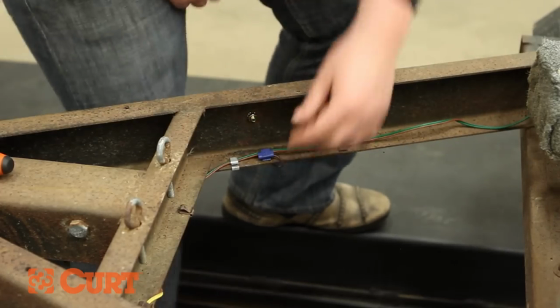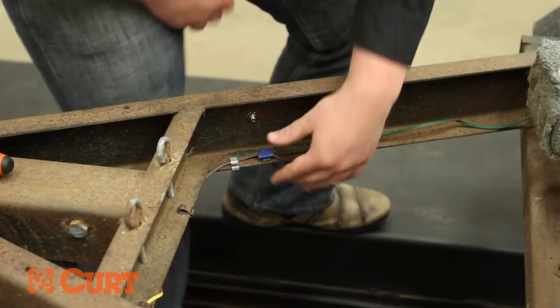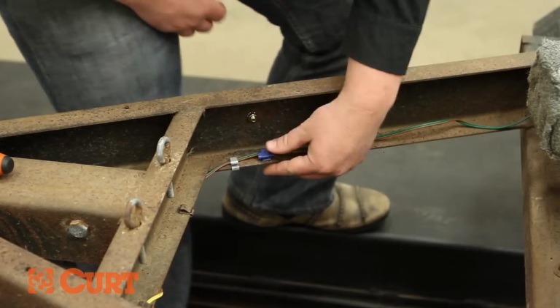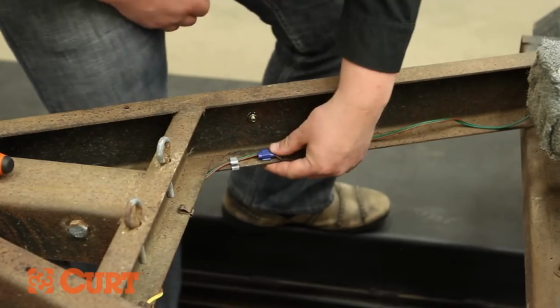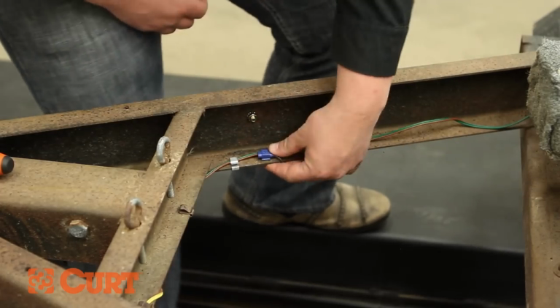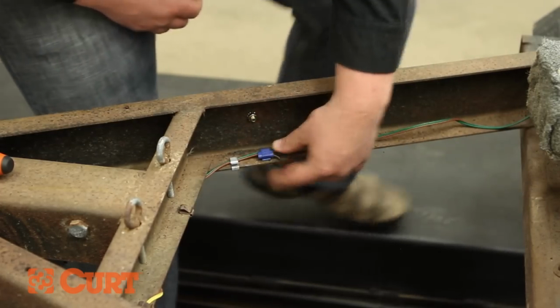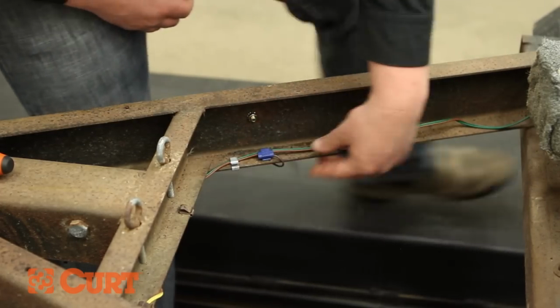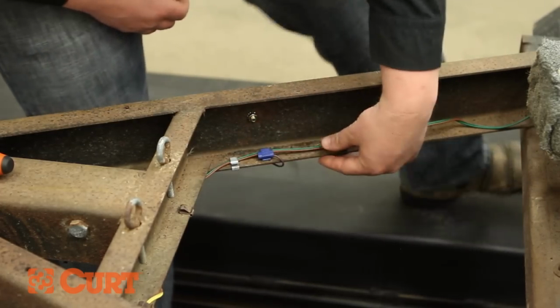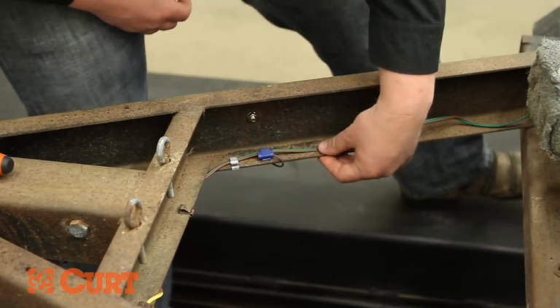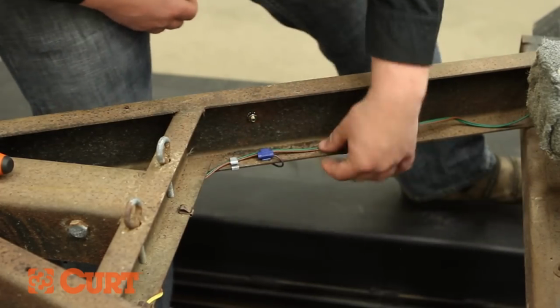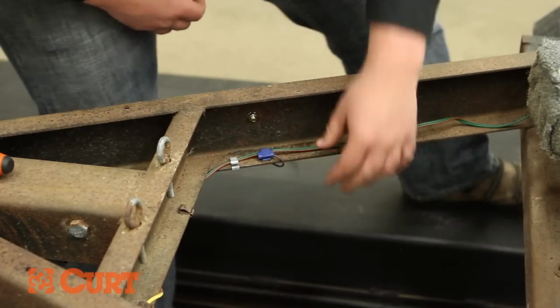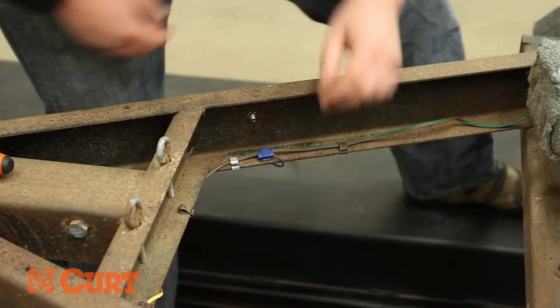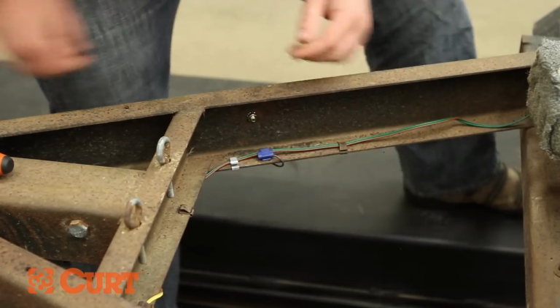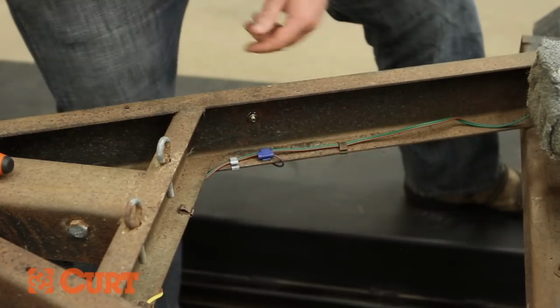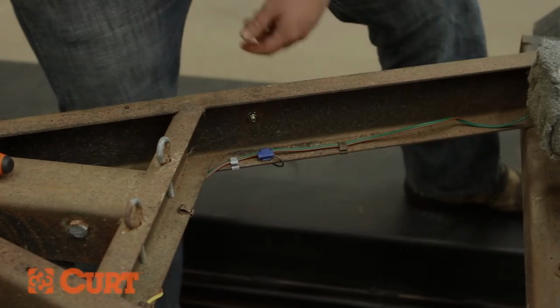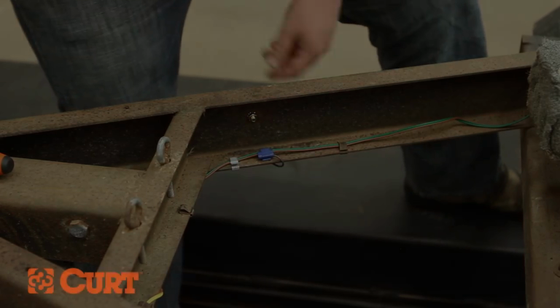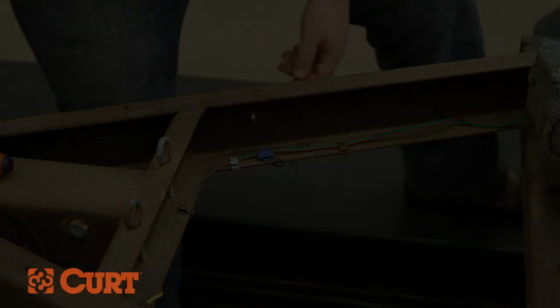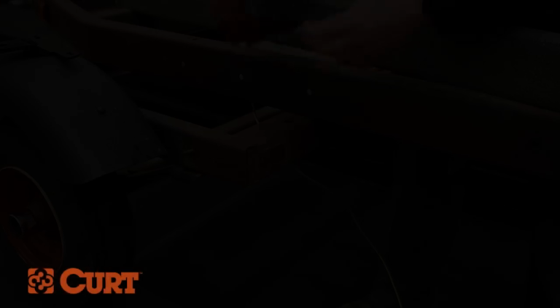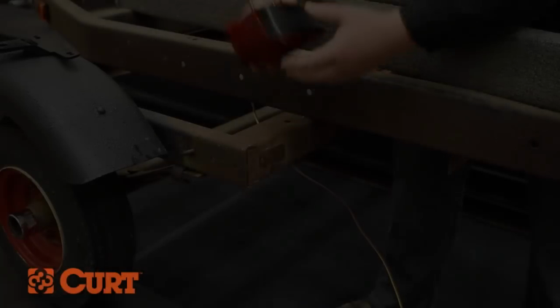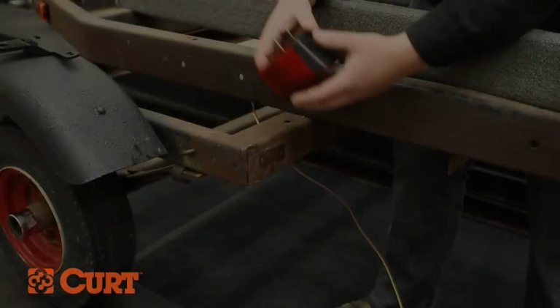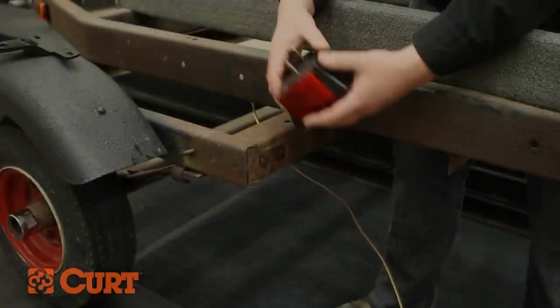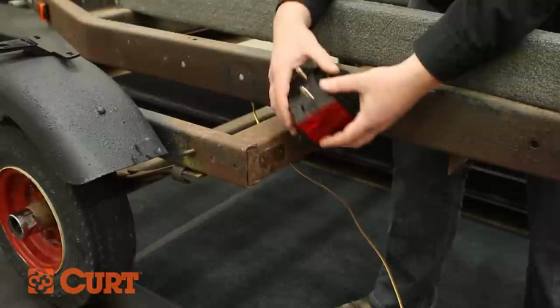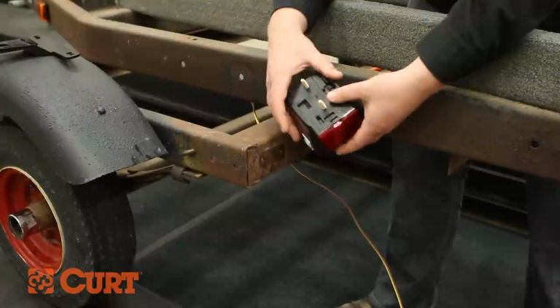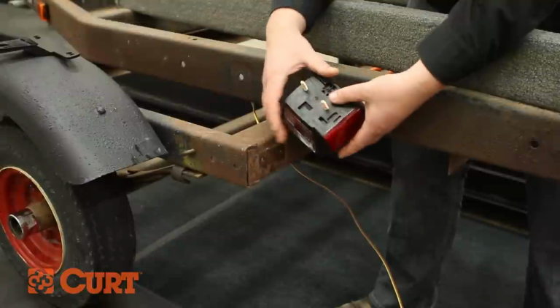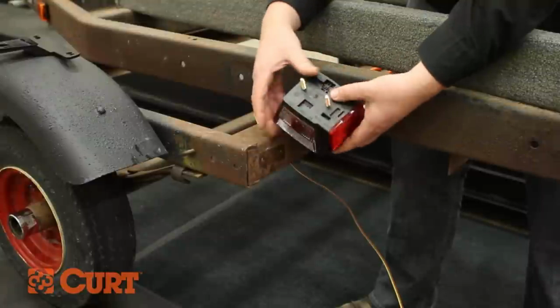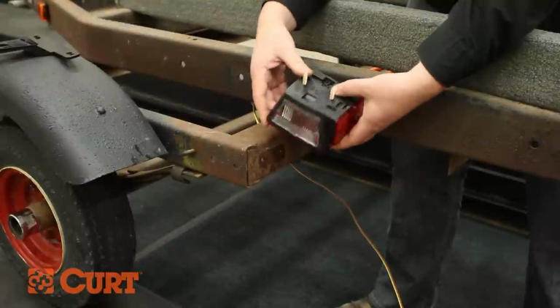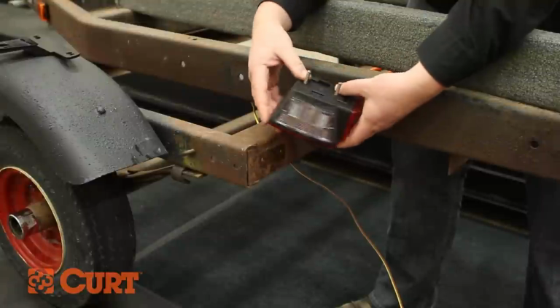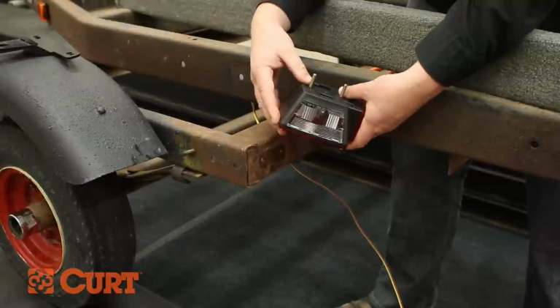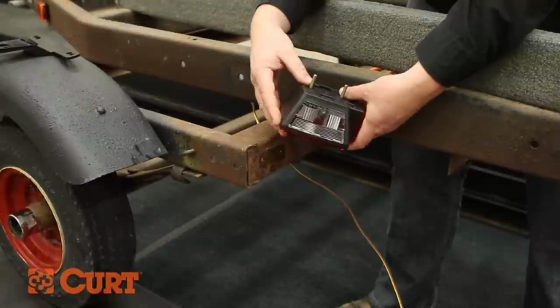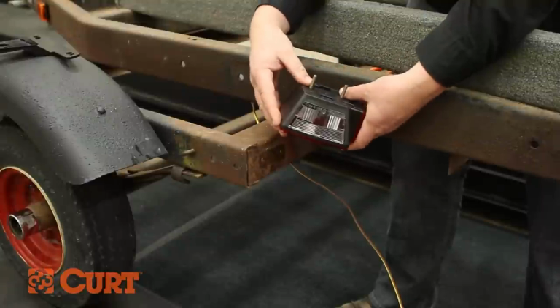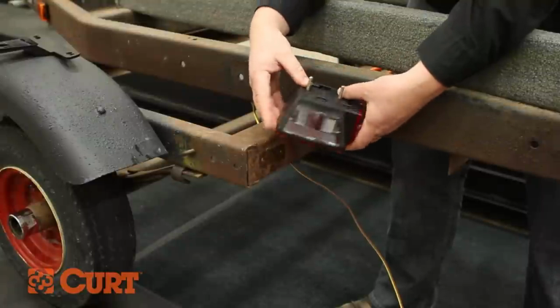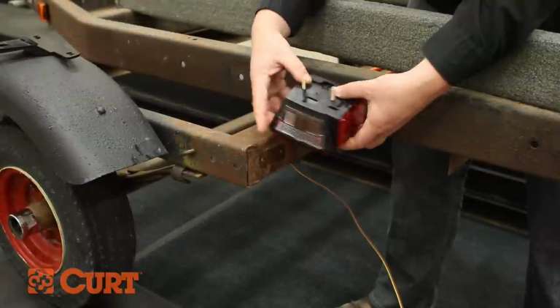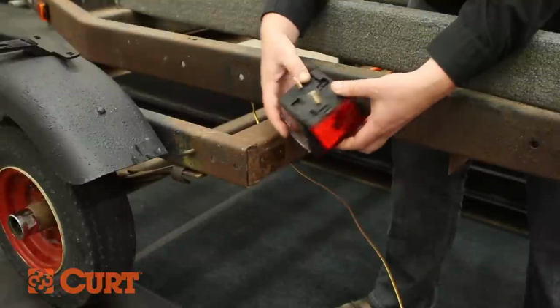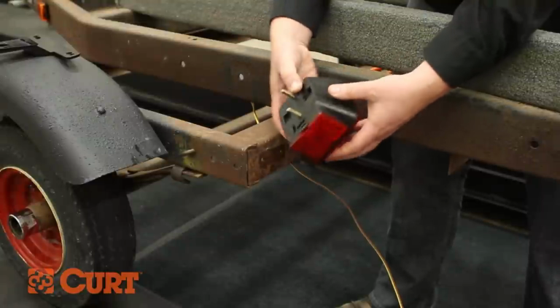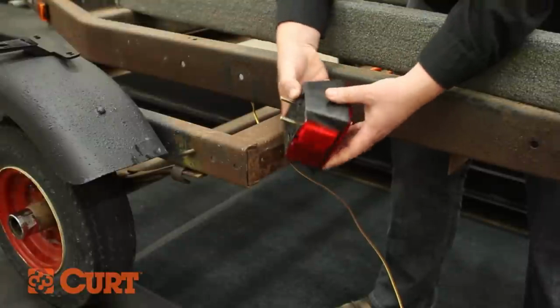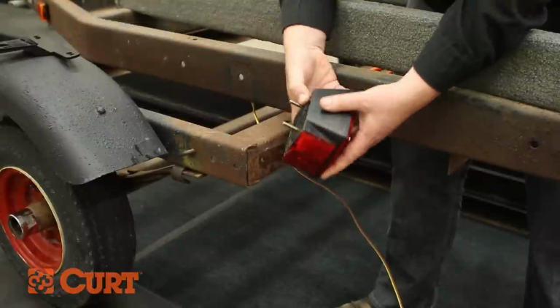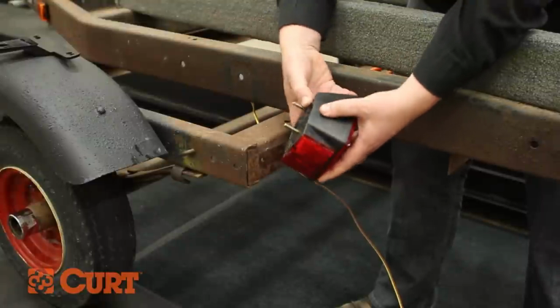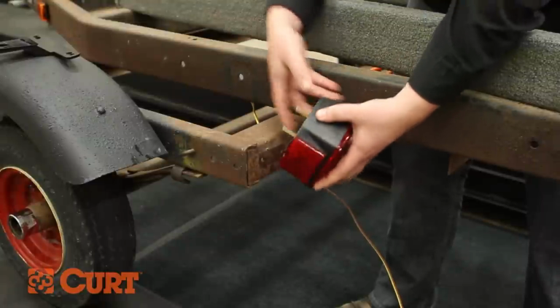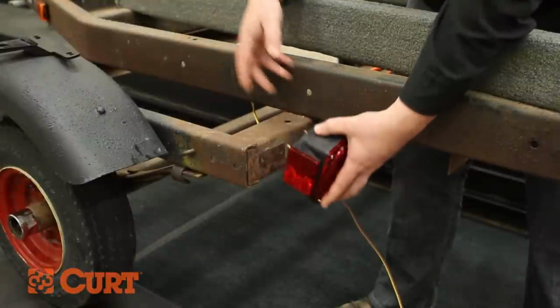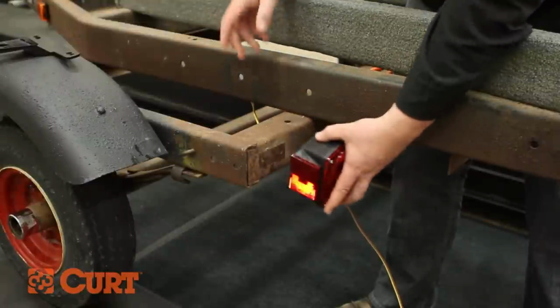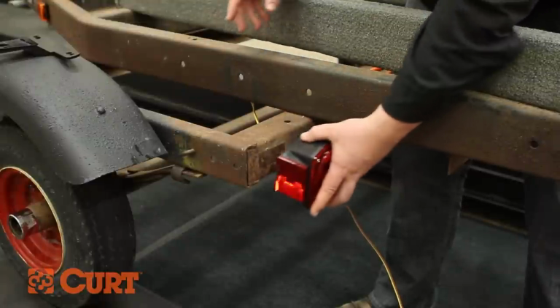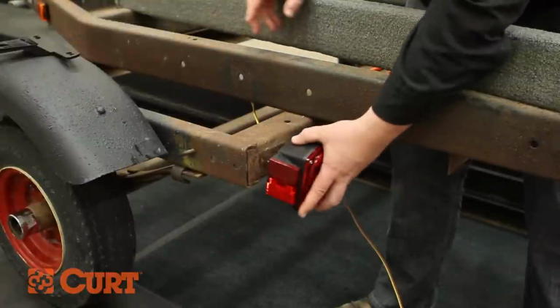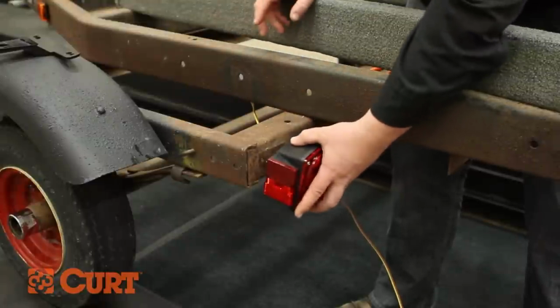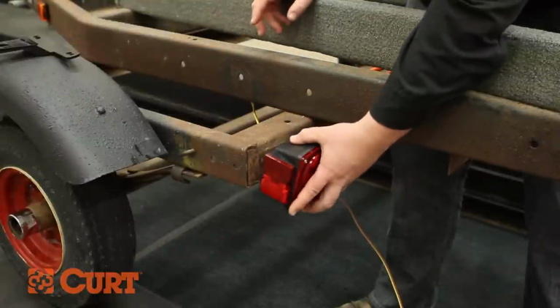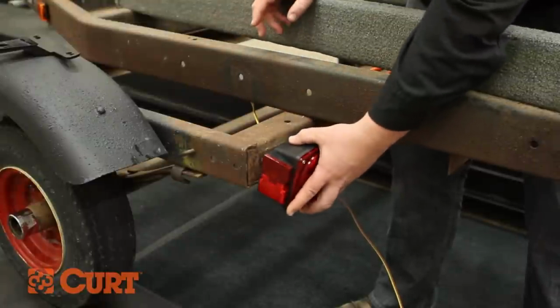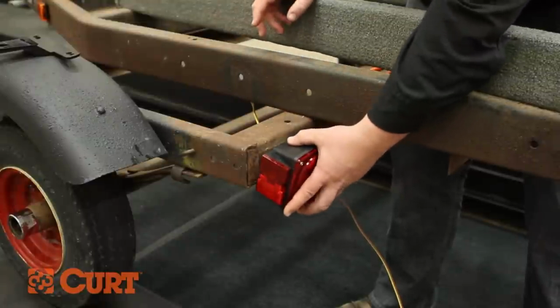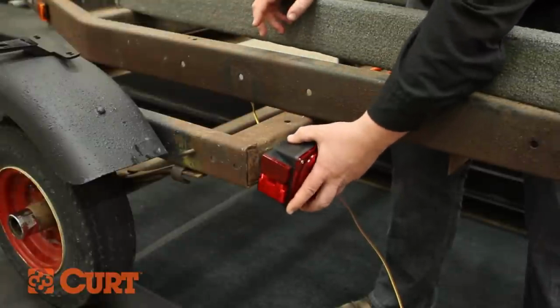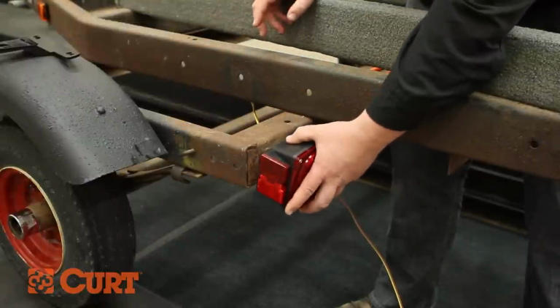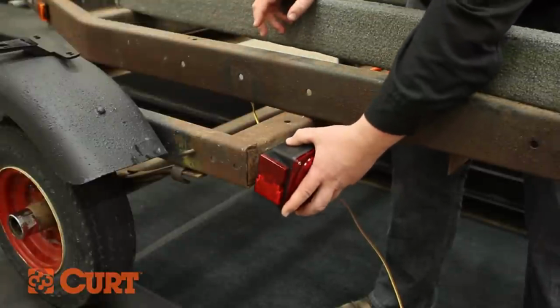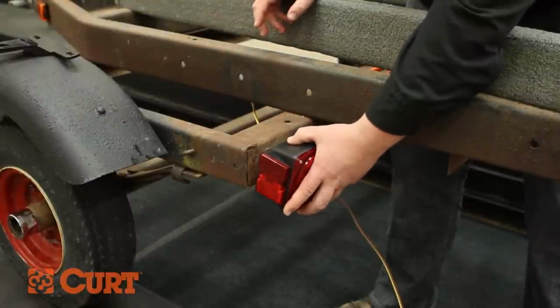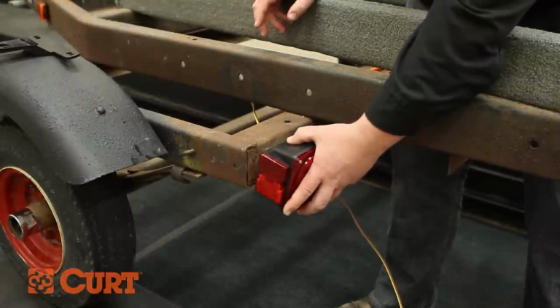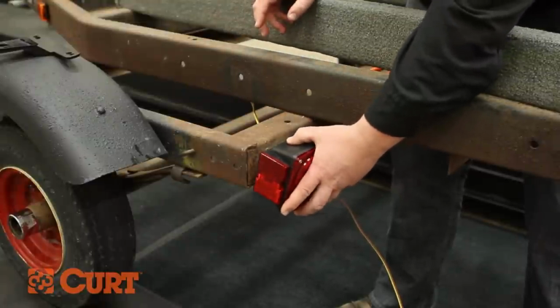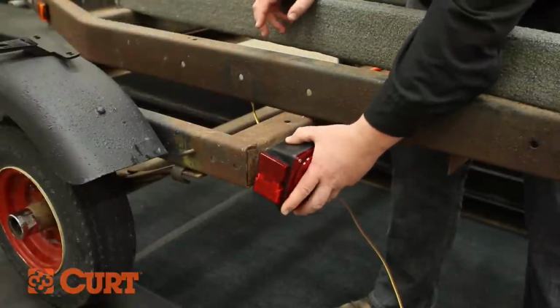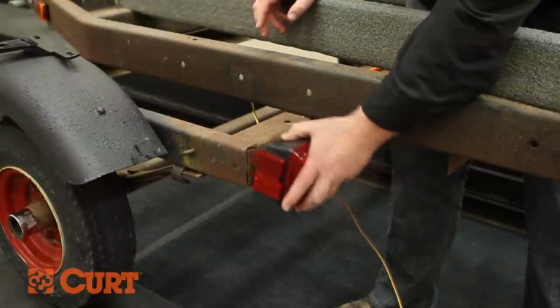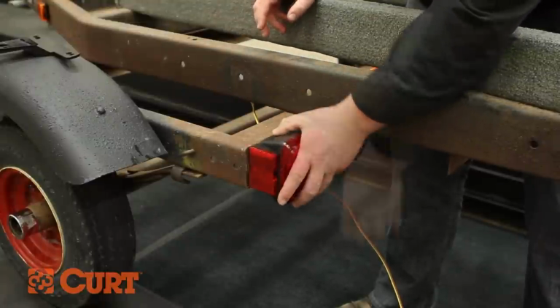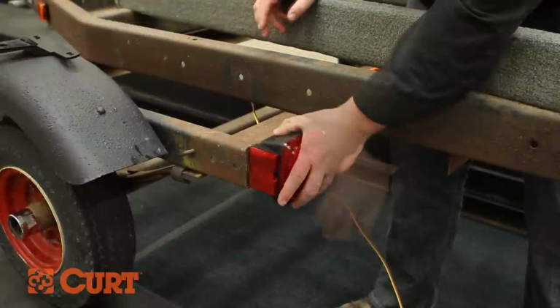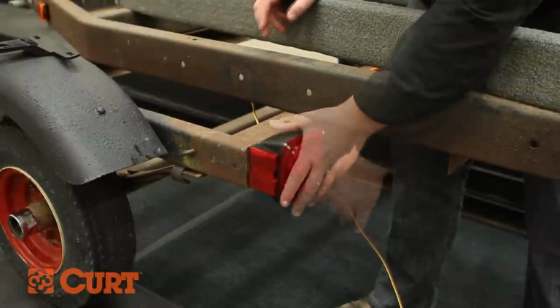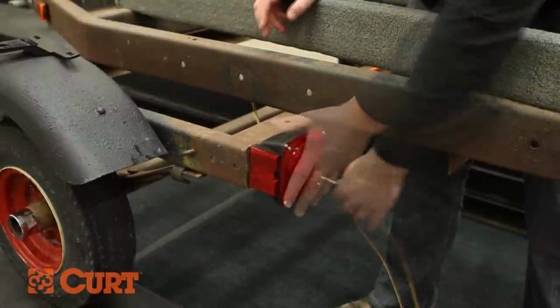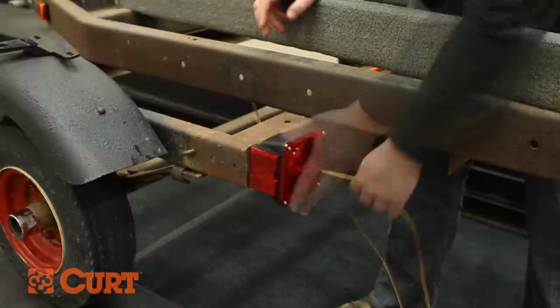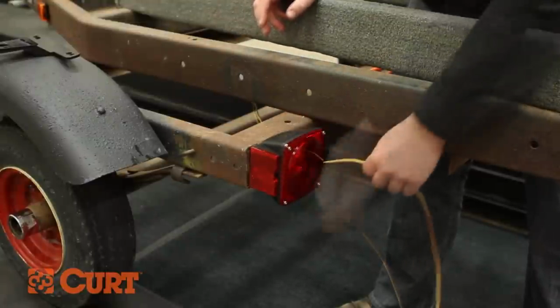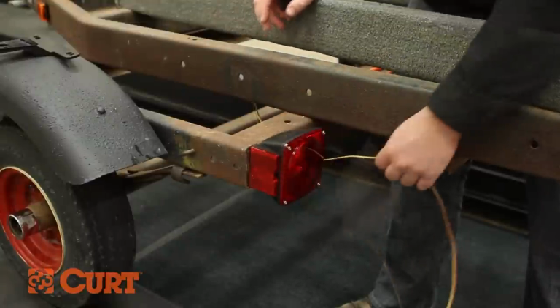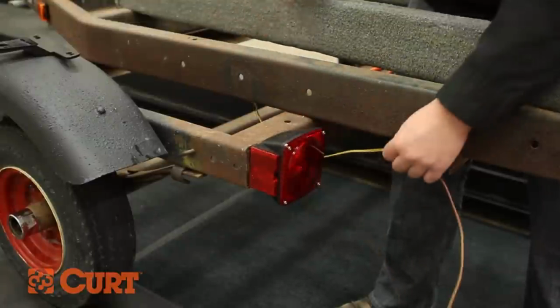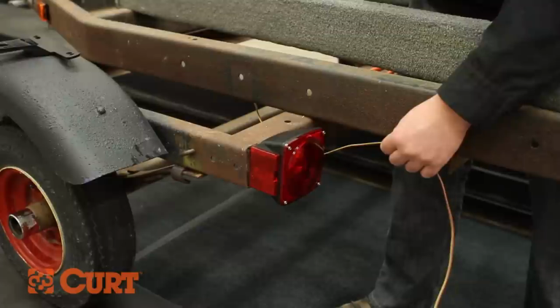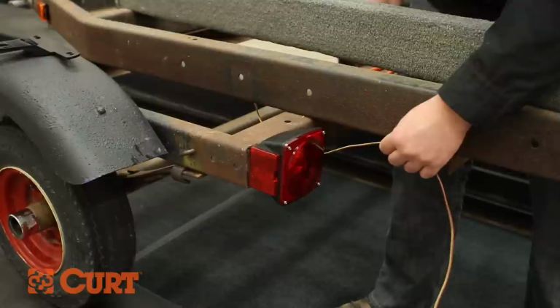On the driver's side, confirm you are installing the driver's side tail light by noticing the clear plastic window on the bottom side, designed to illuminate the license plate.